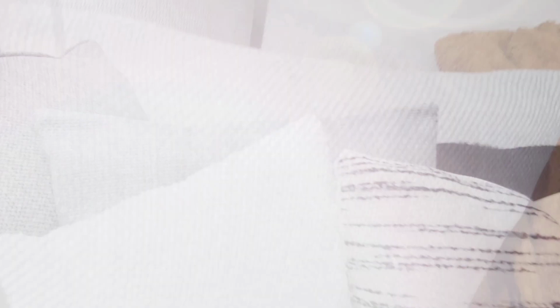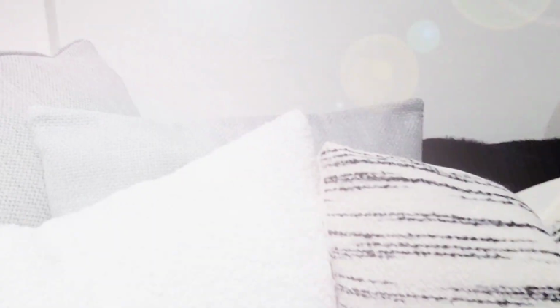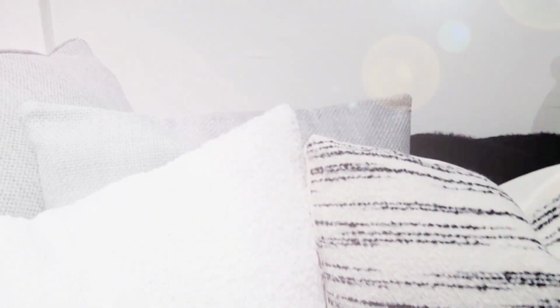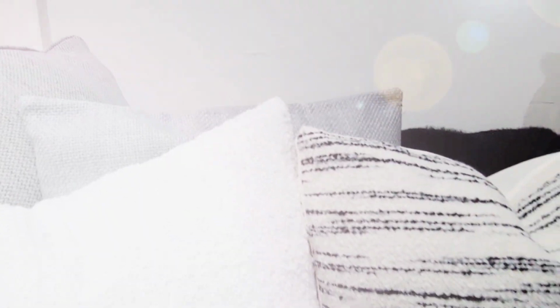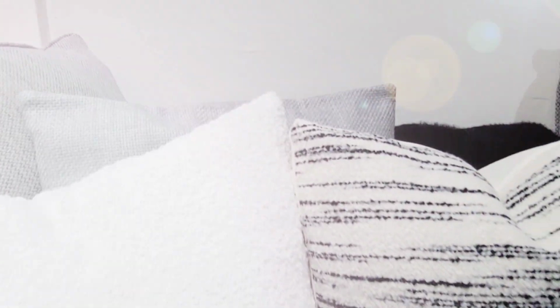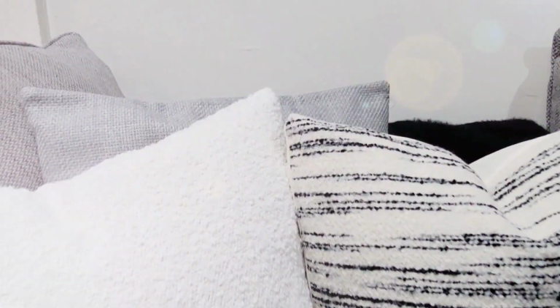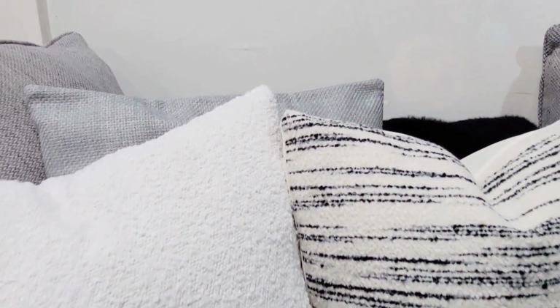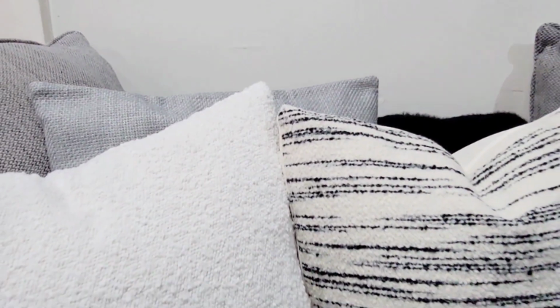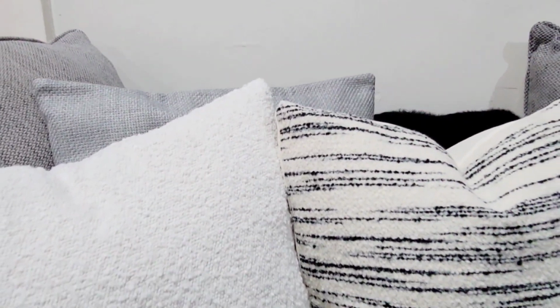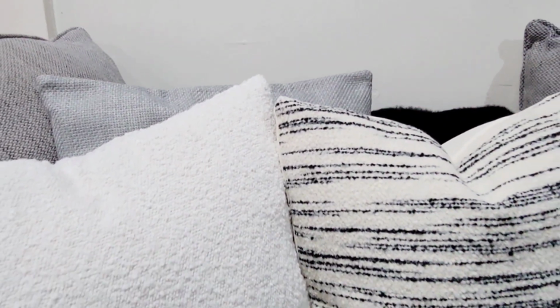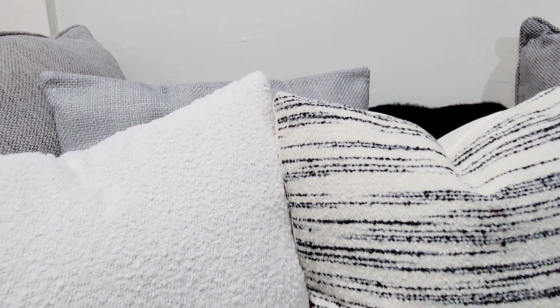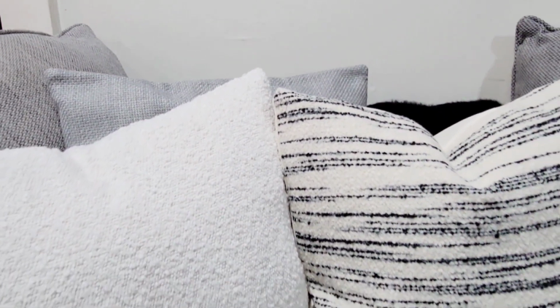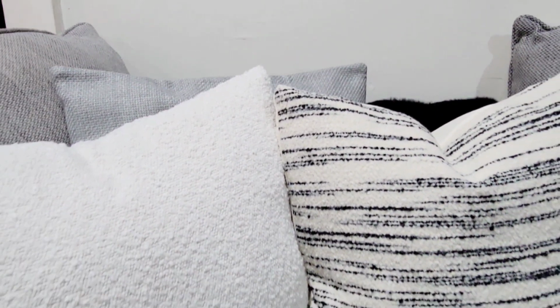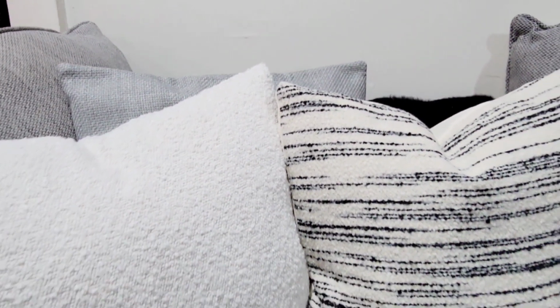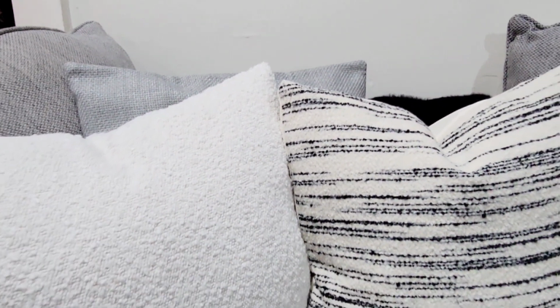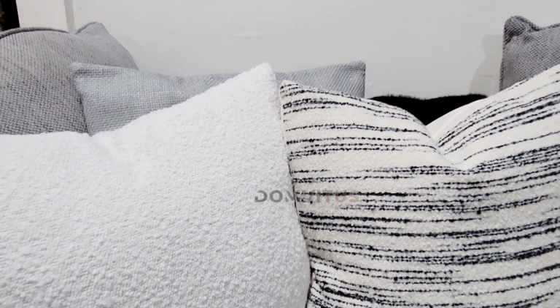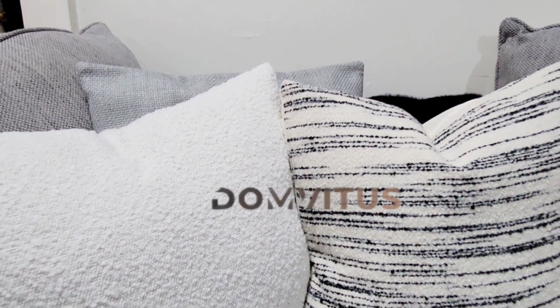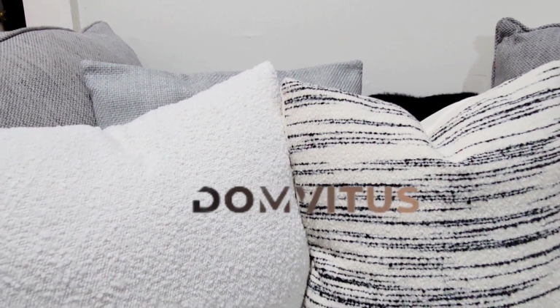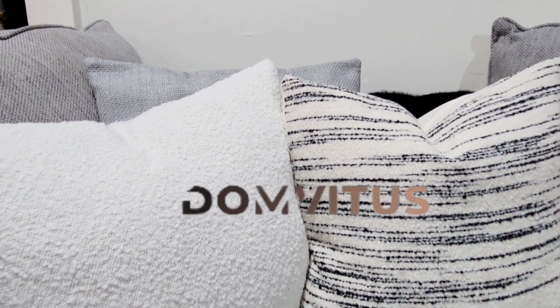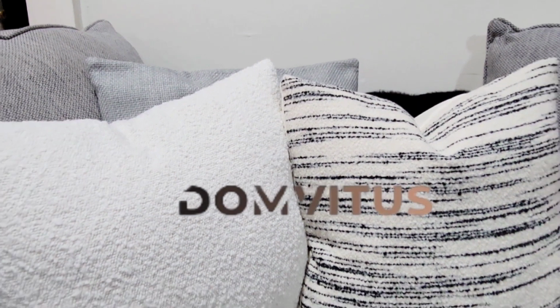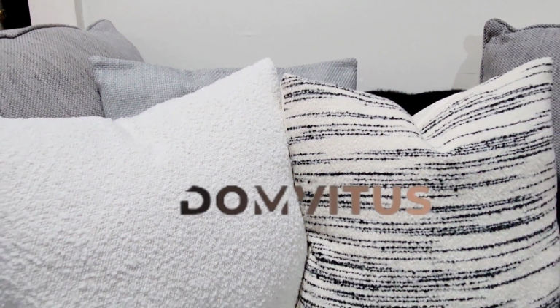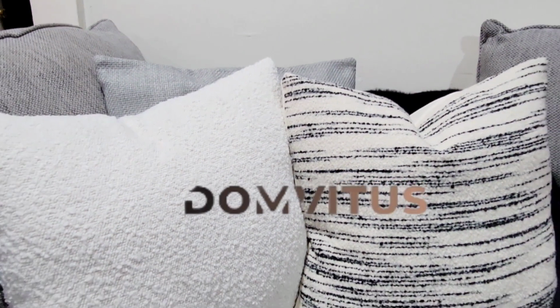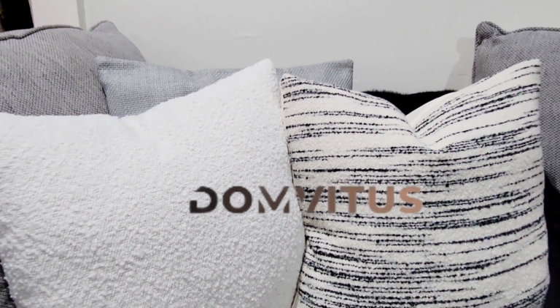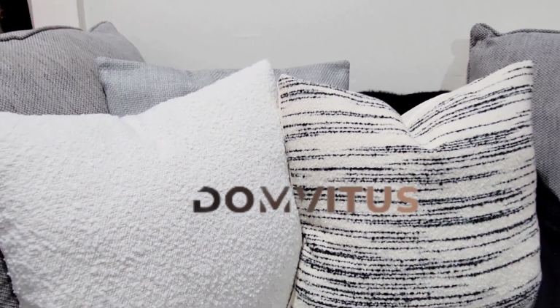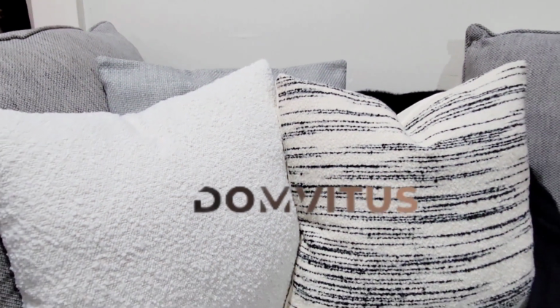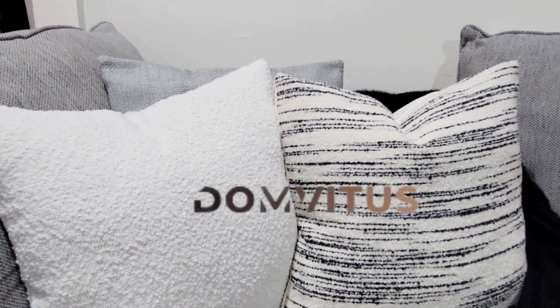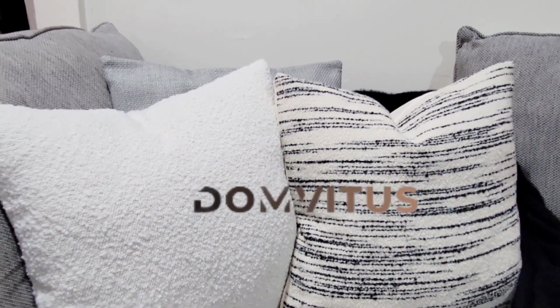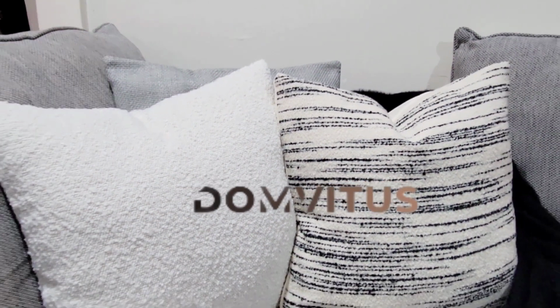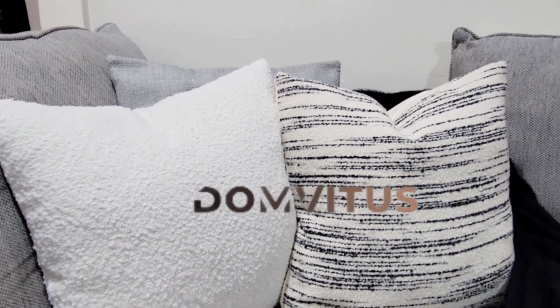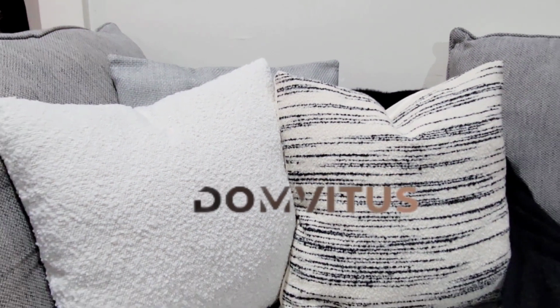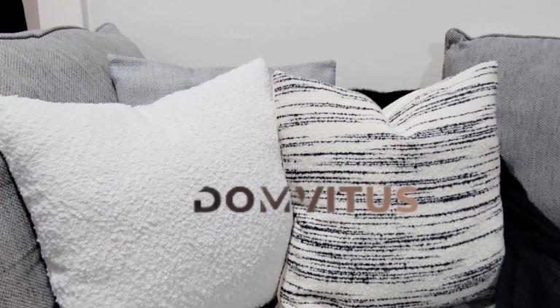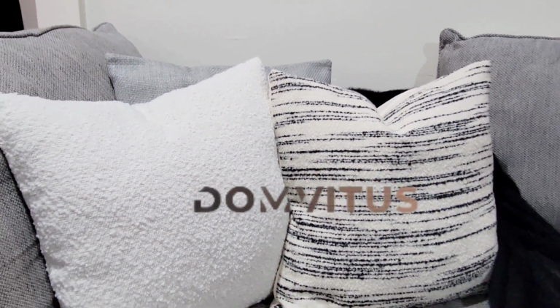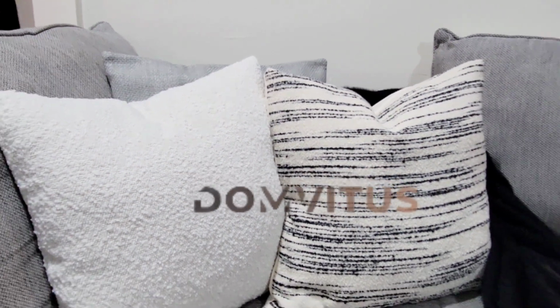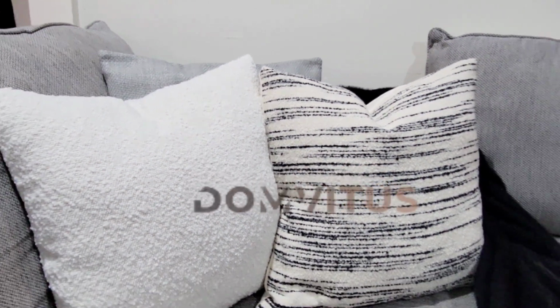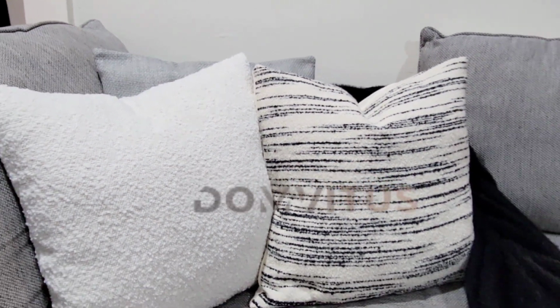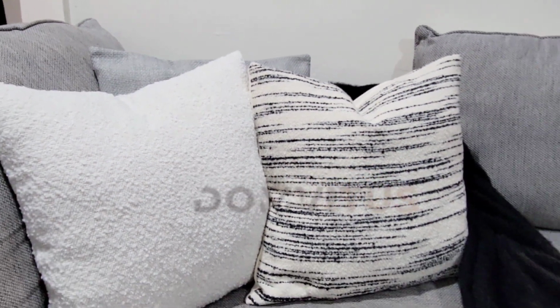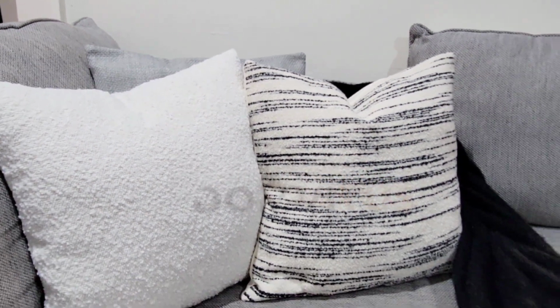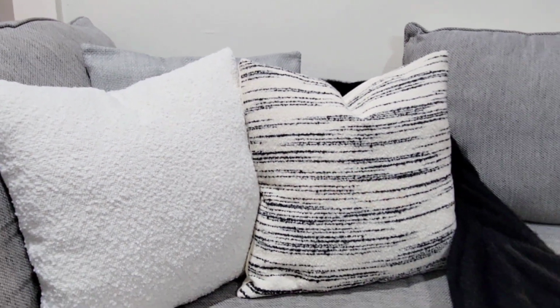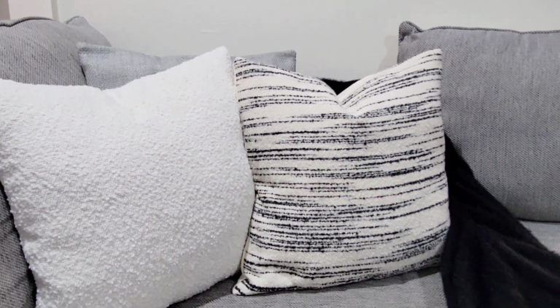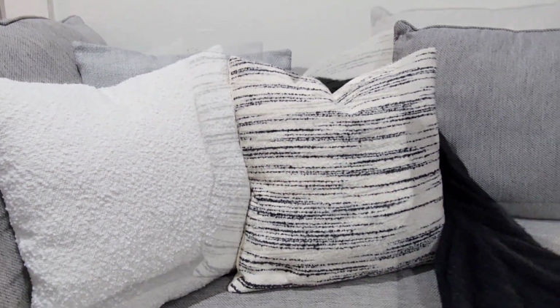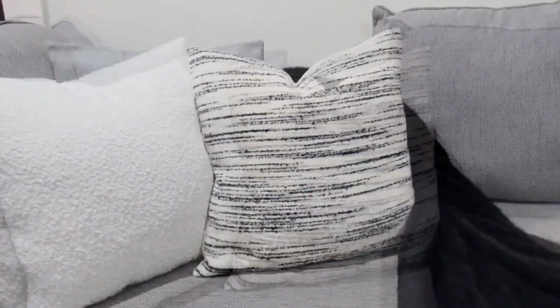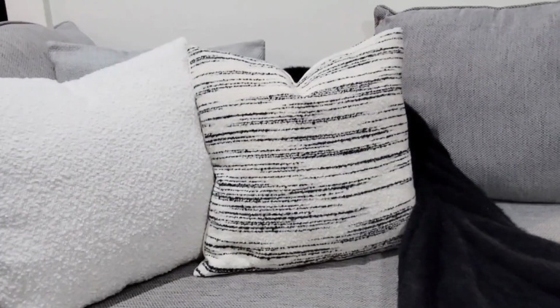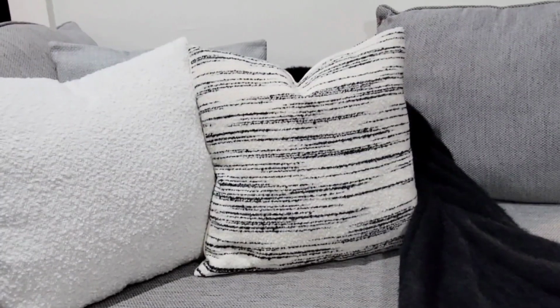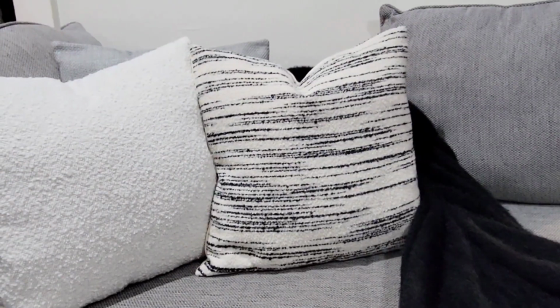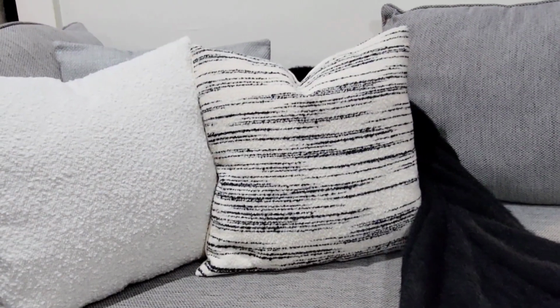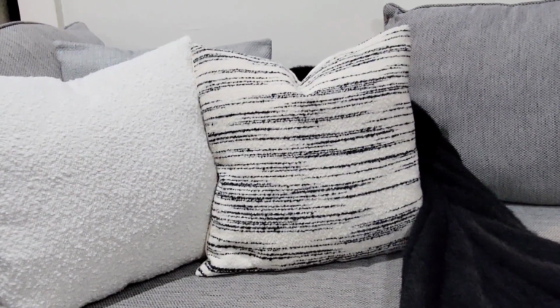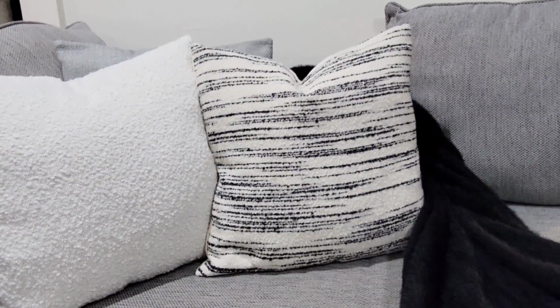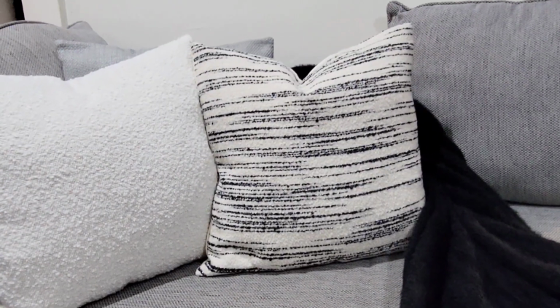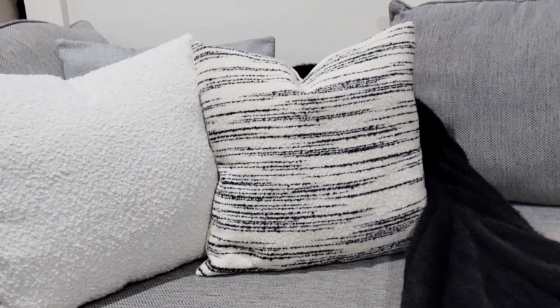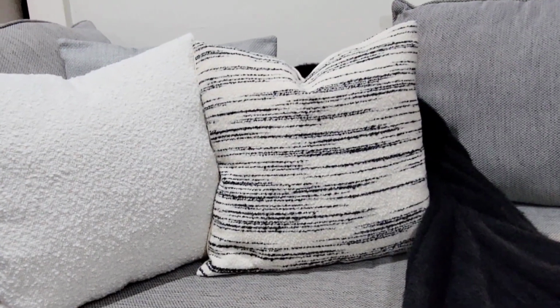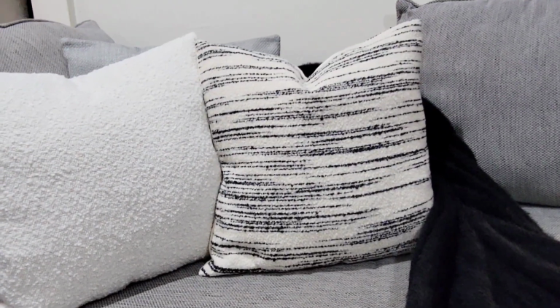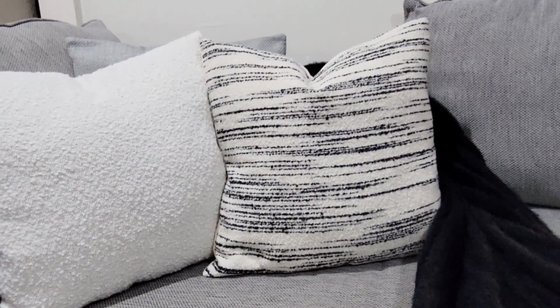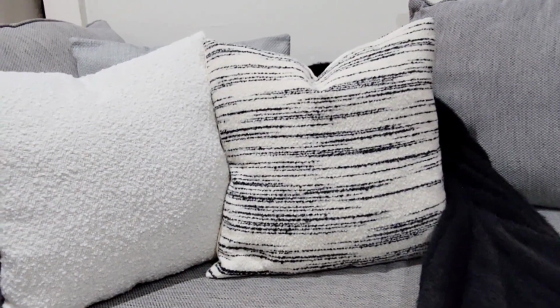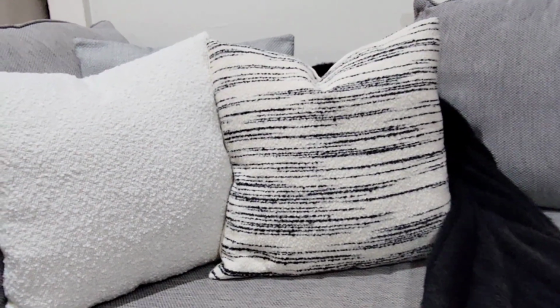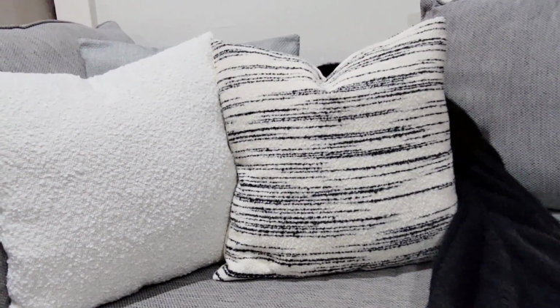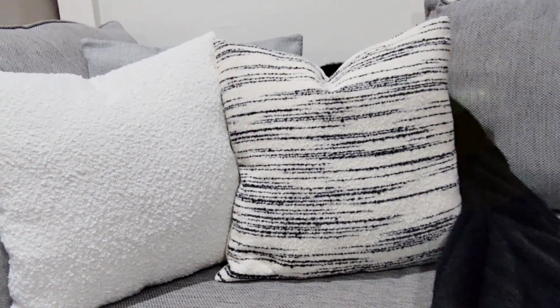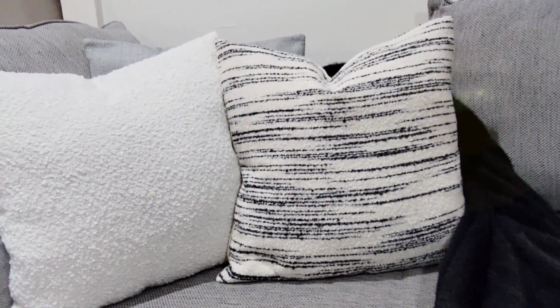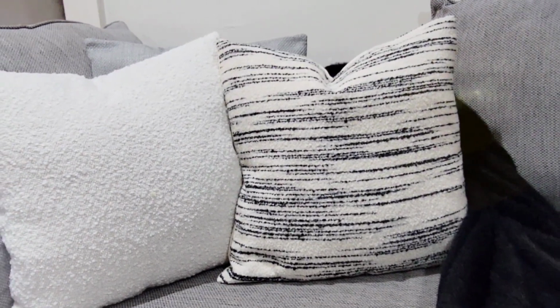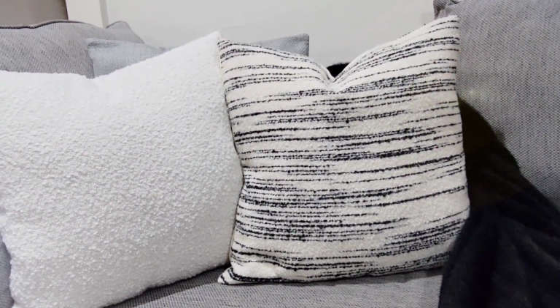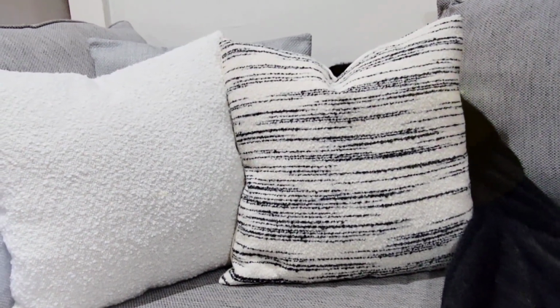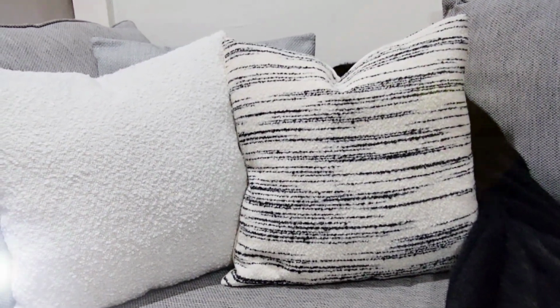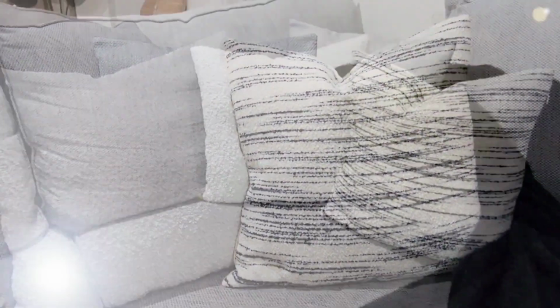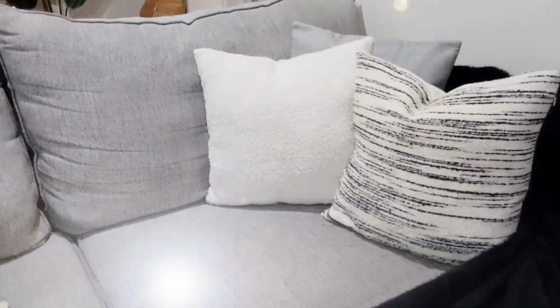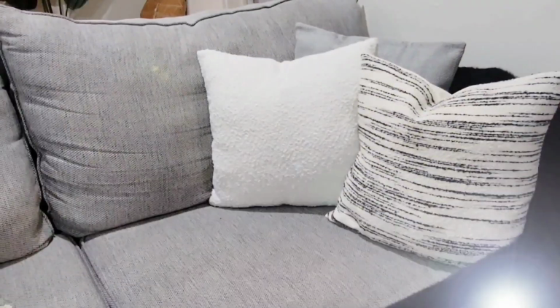Thank you again to this company for sending me these pillow covers — they are available on Amazon, you guys, and the link is in the description.